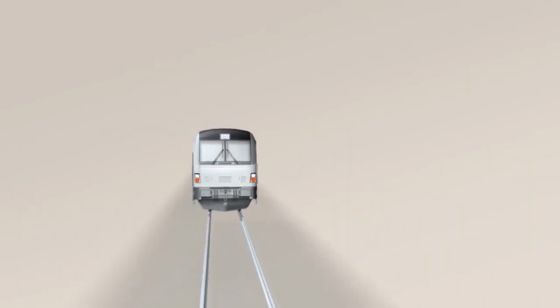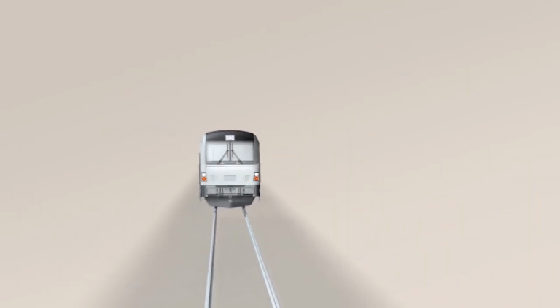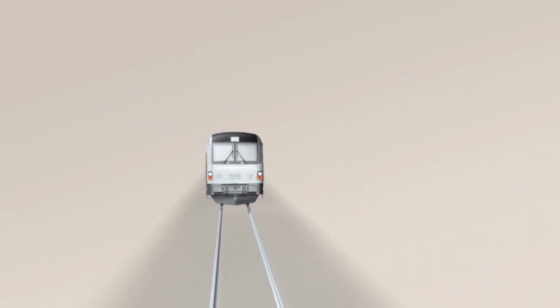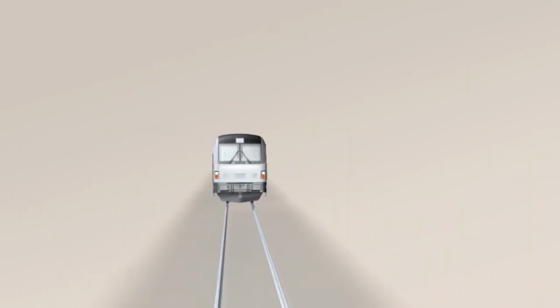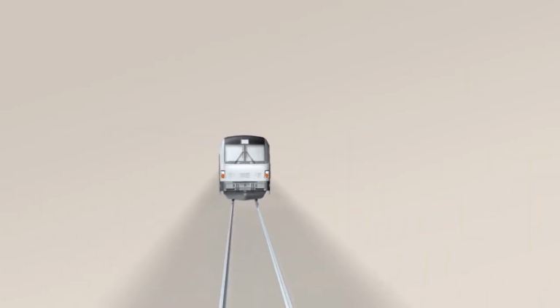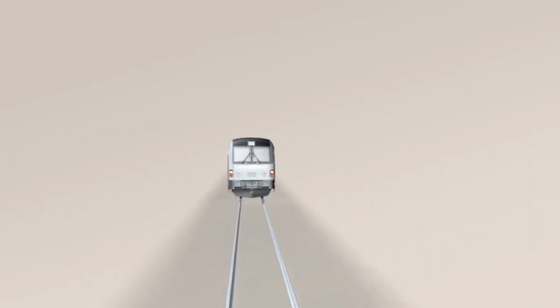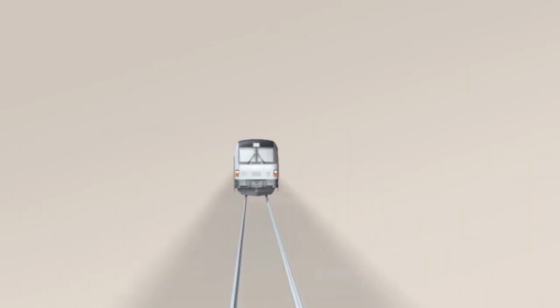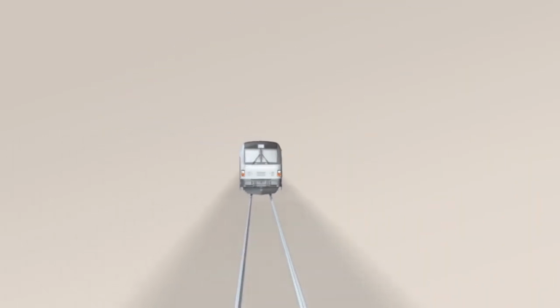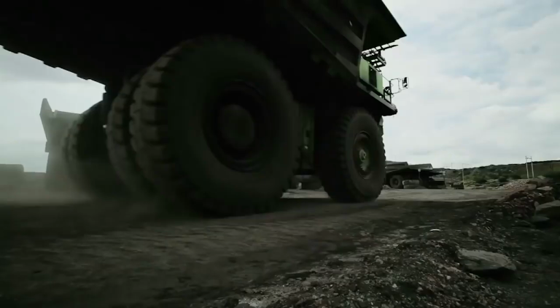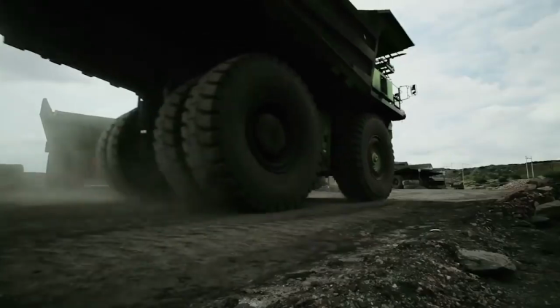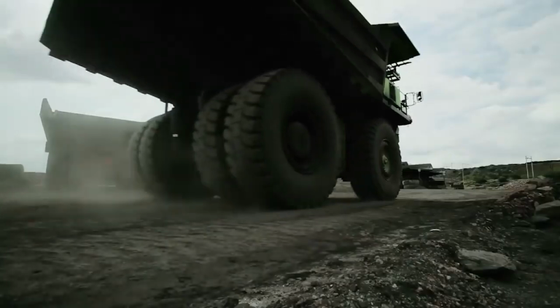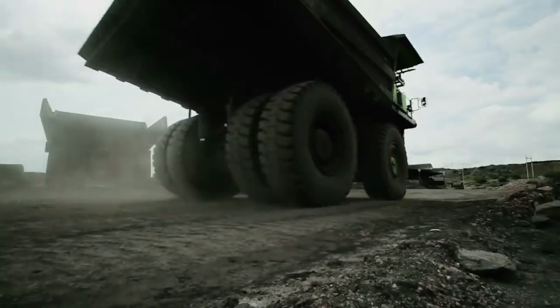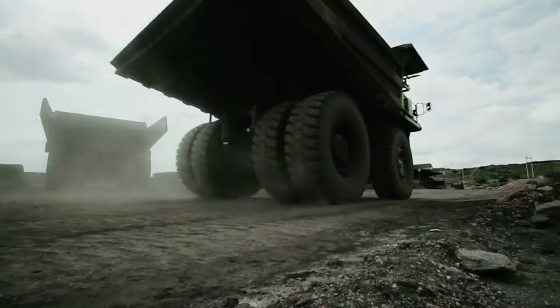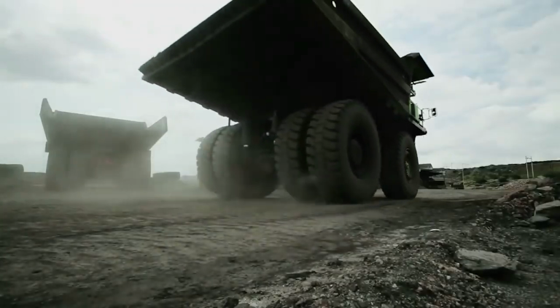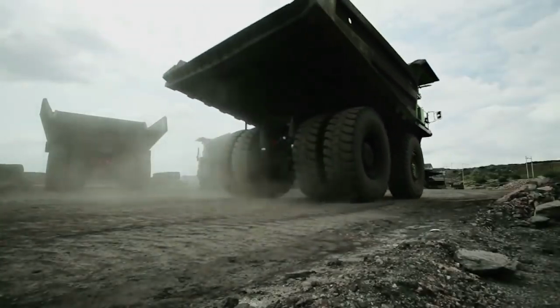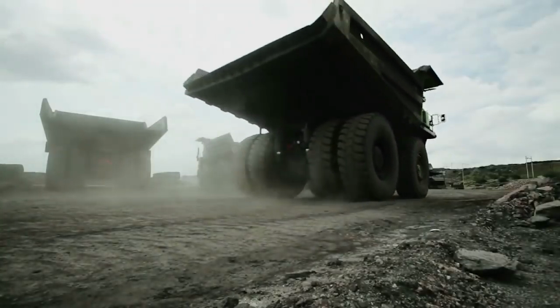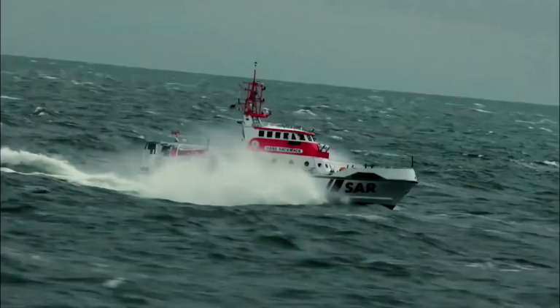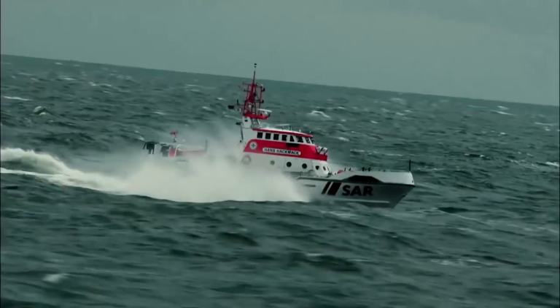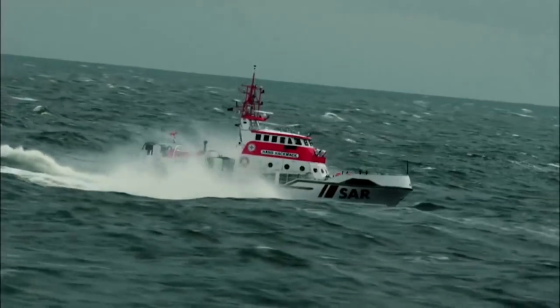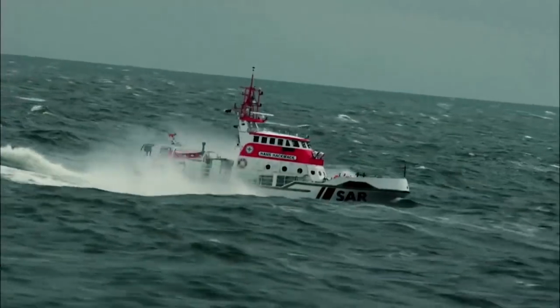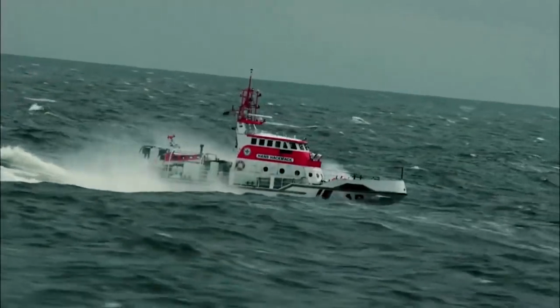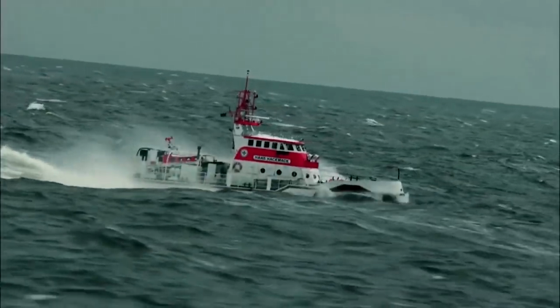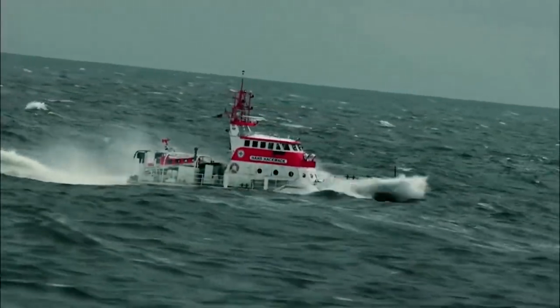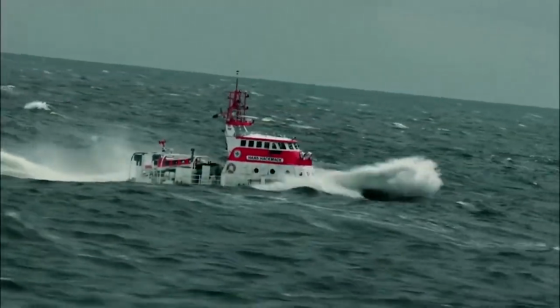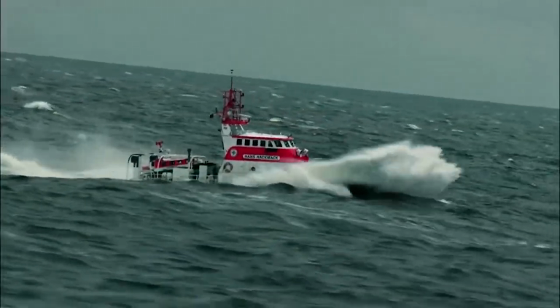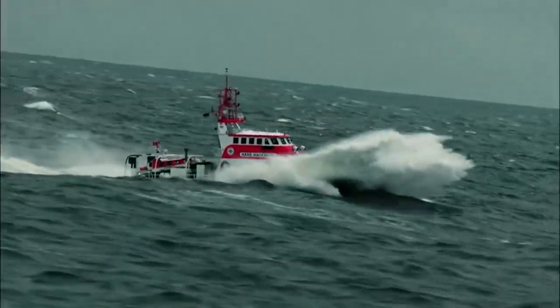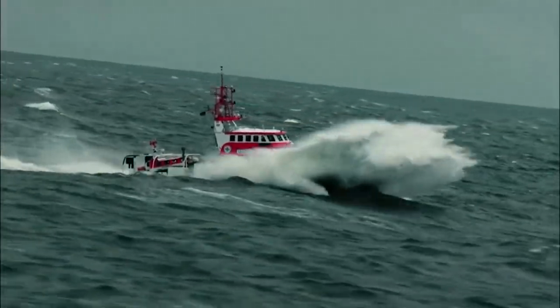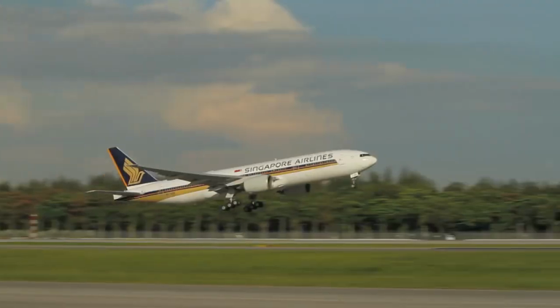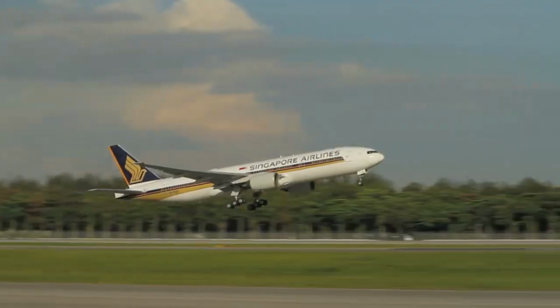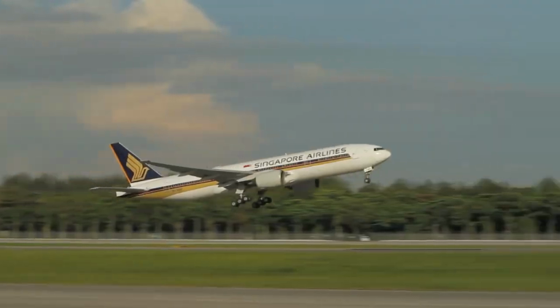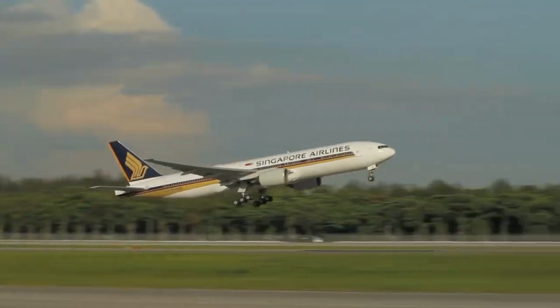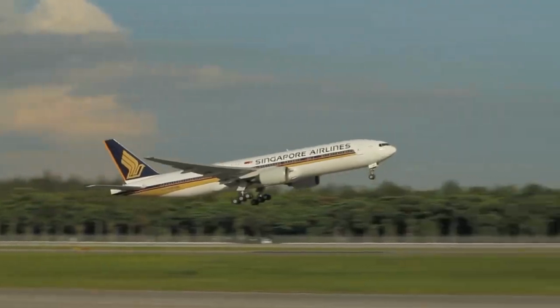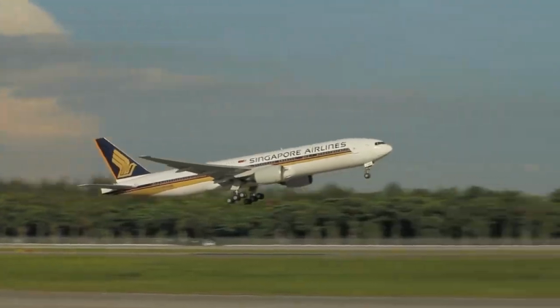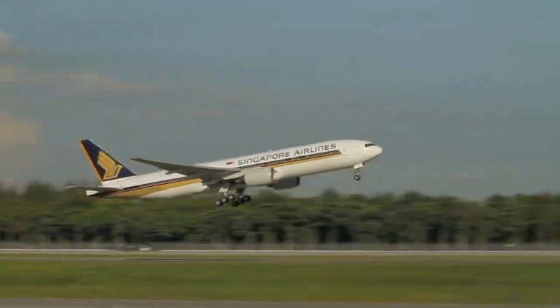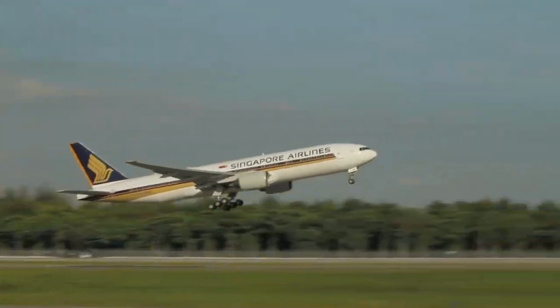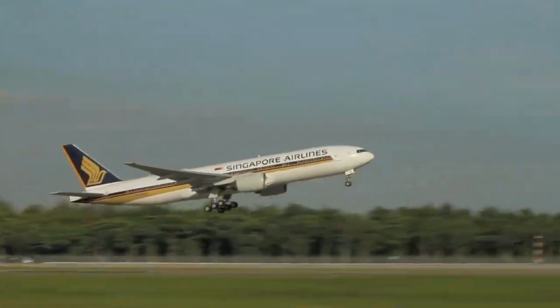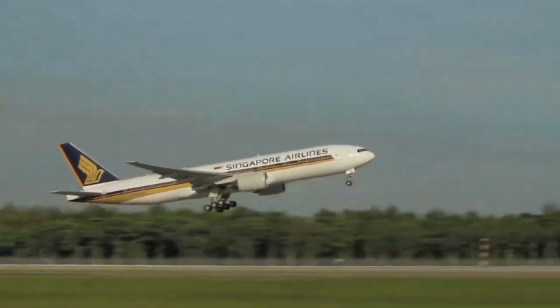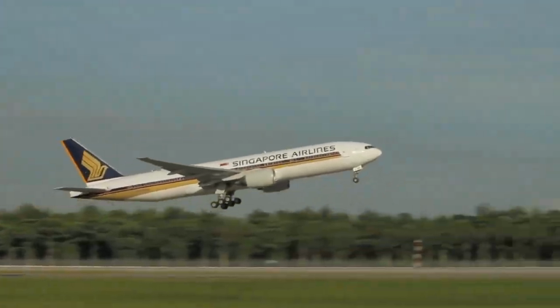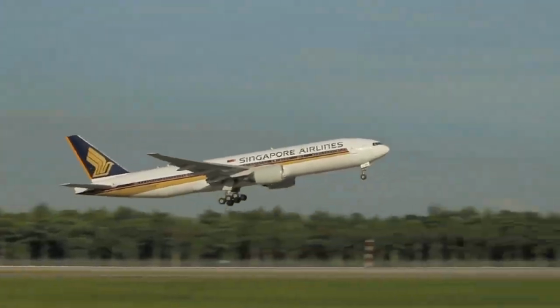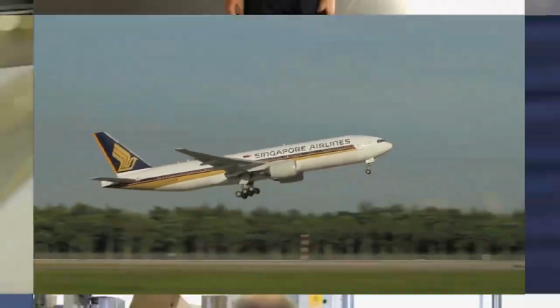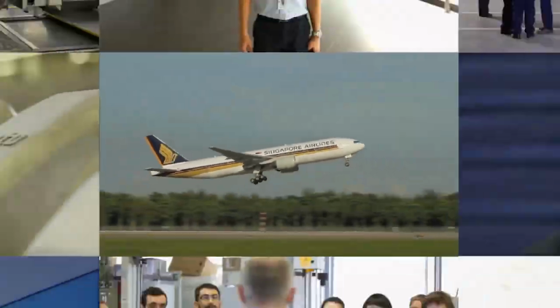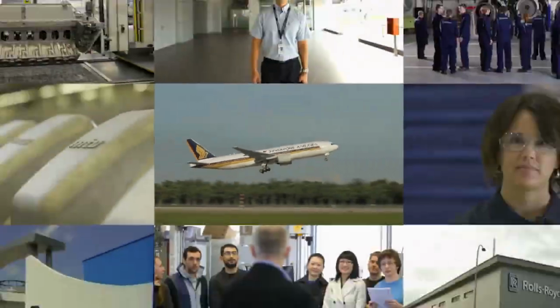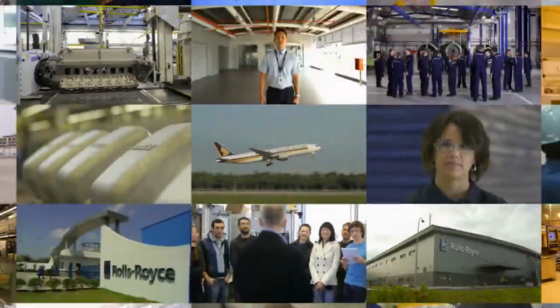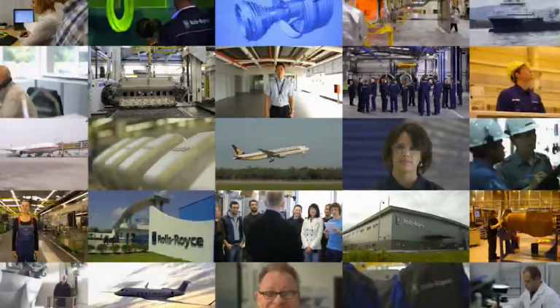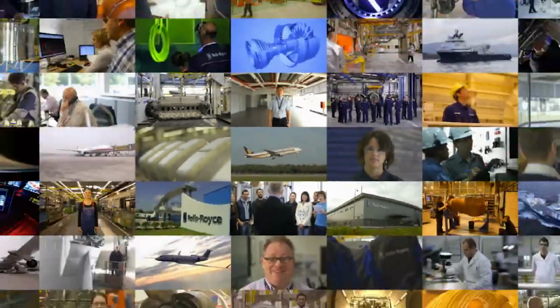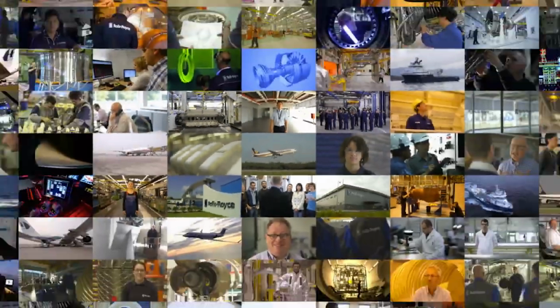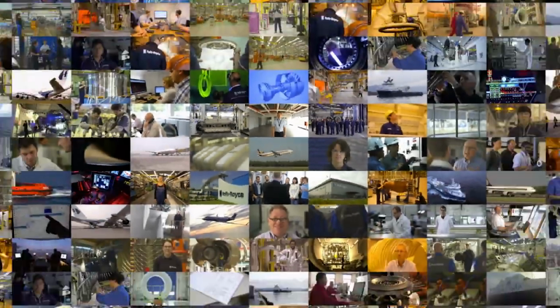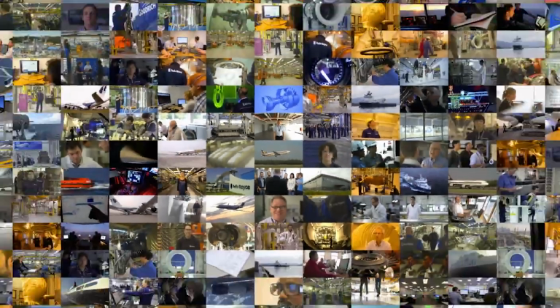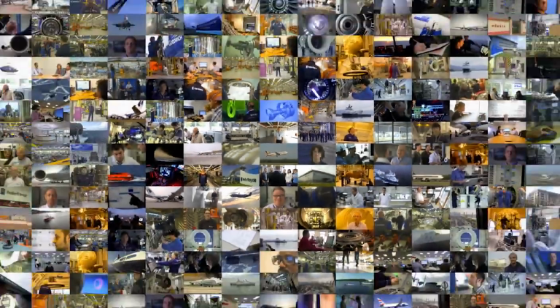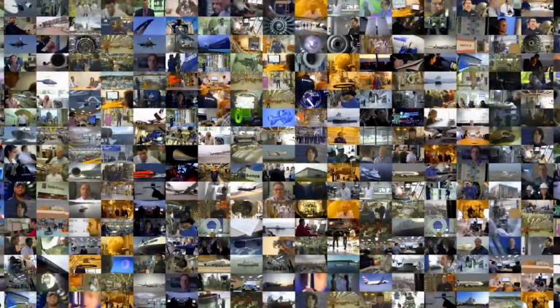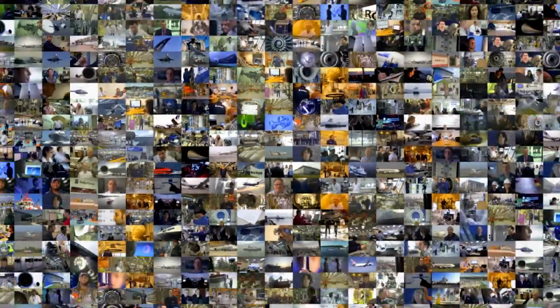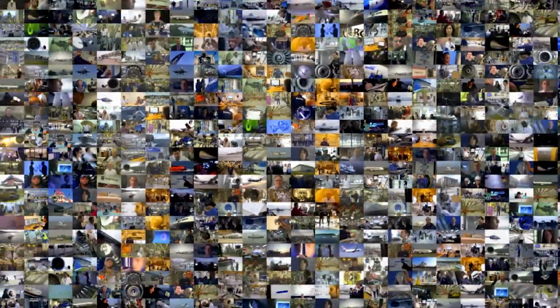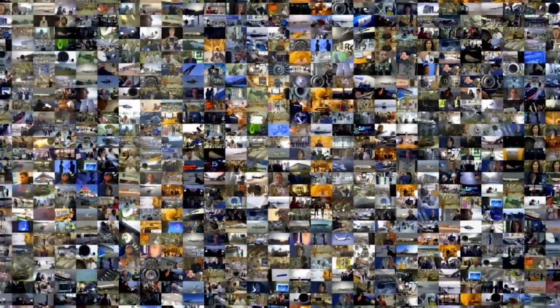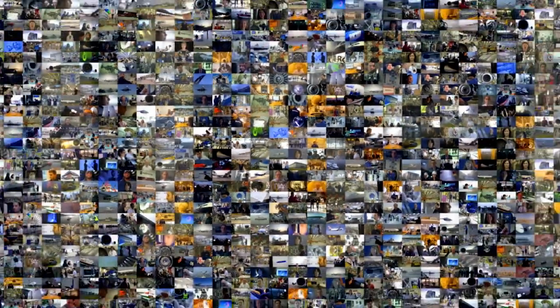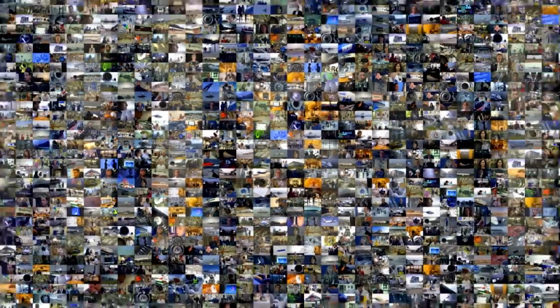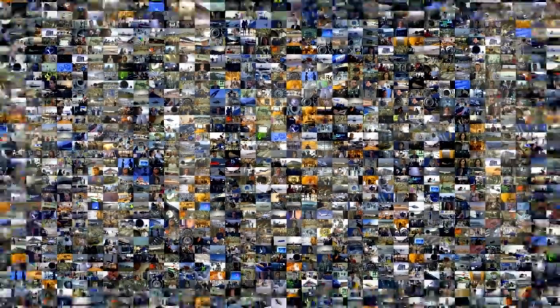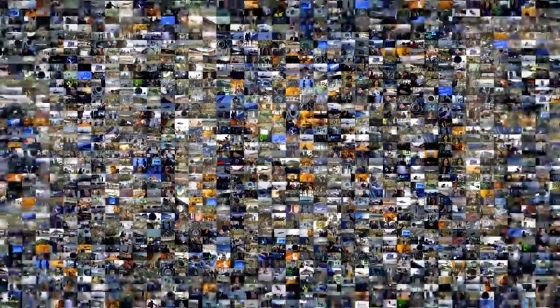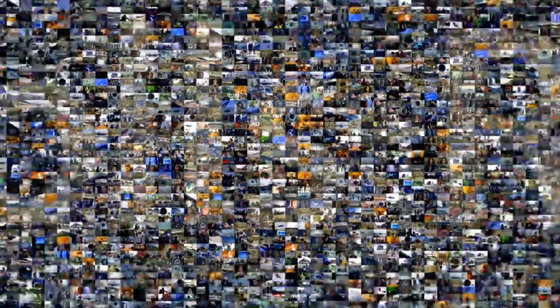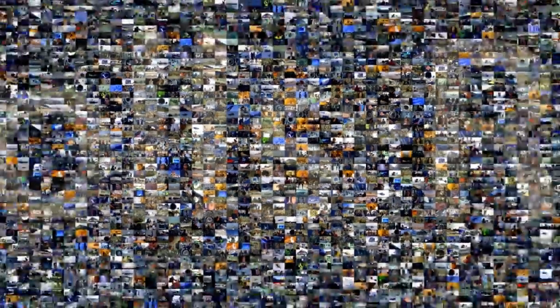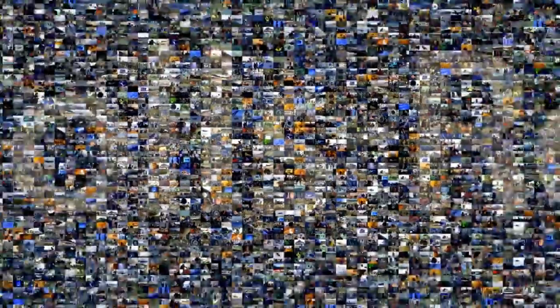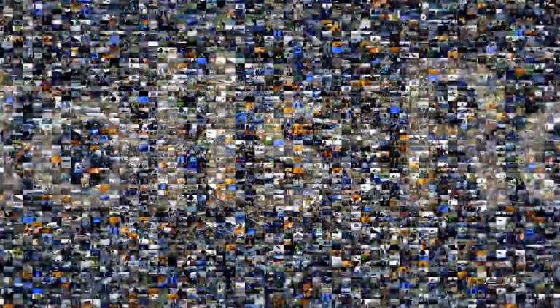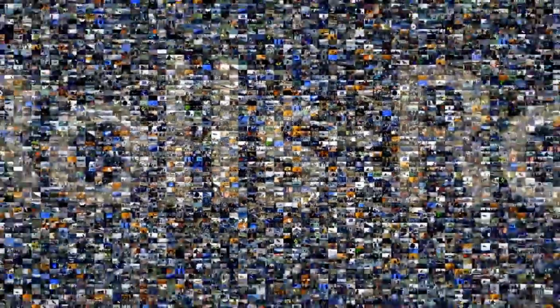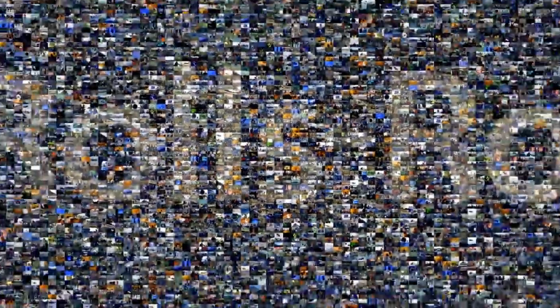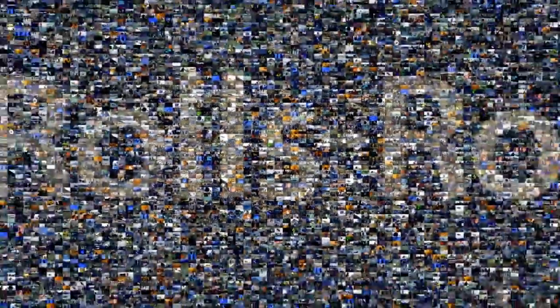Efficient power on land, at sea and in the air. Rolls-Royce. Creating better power for a changing world.